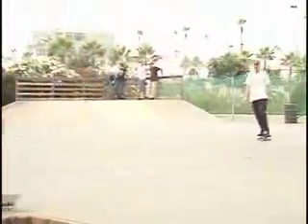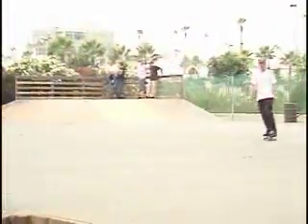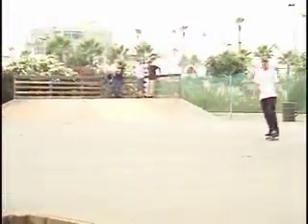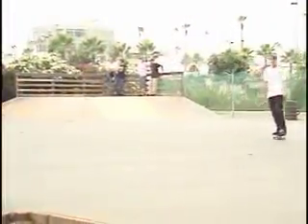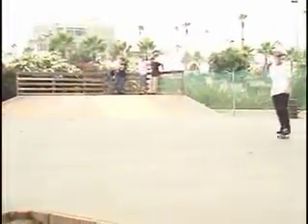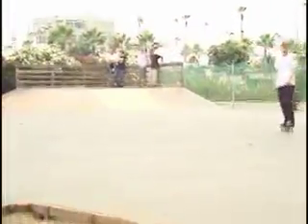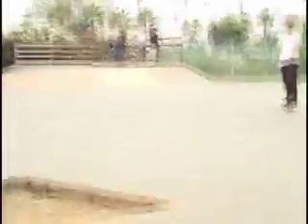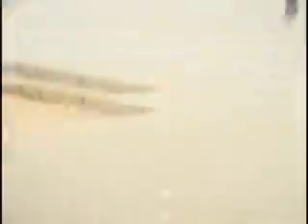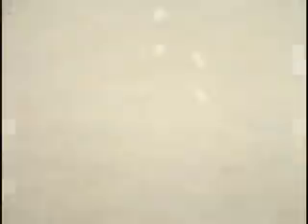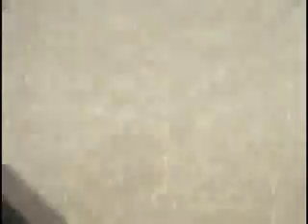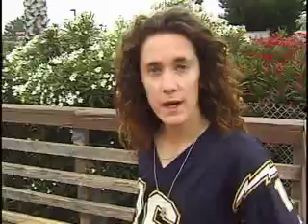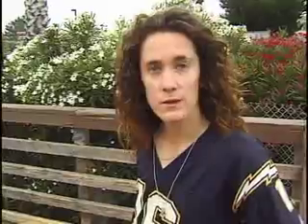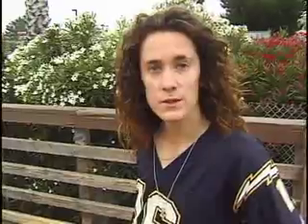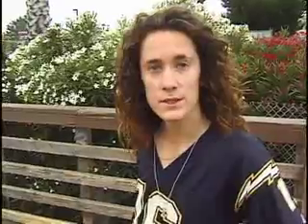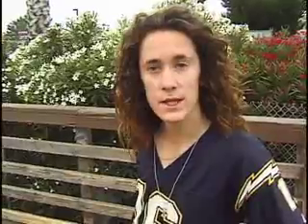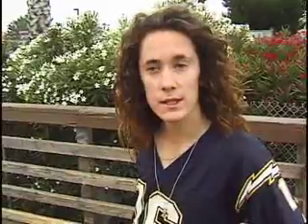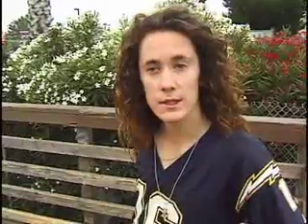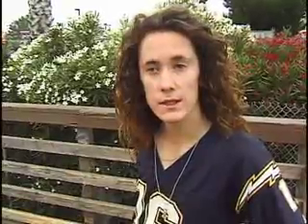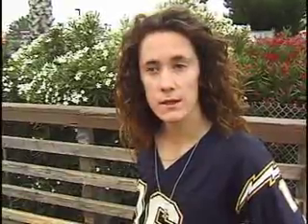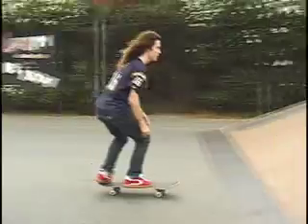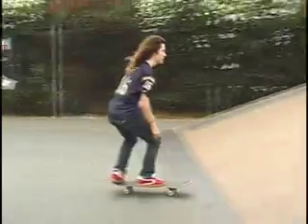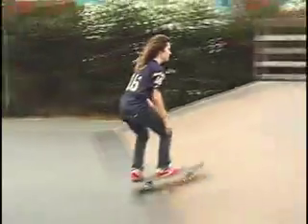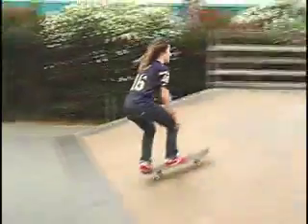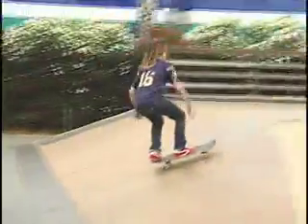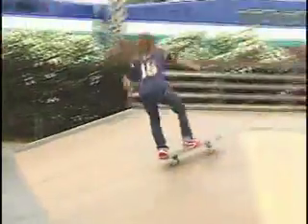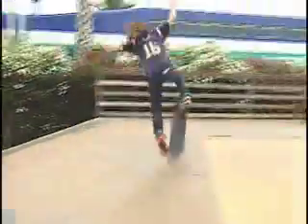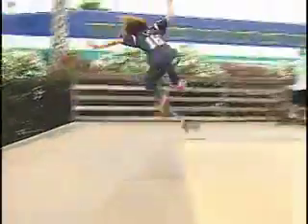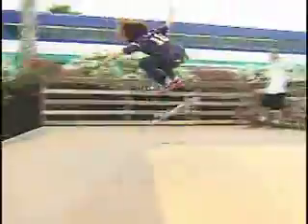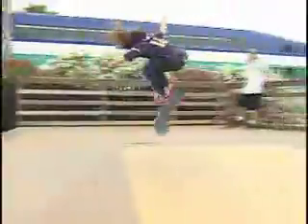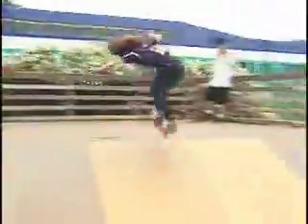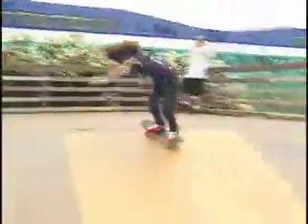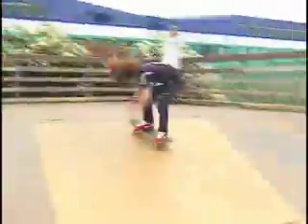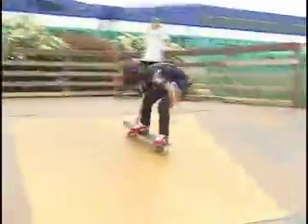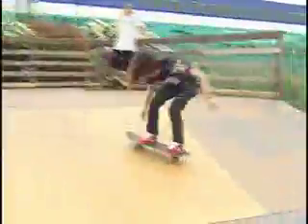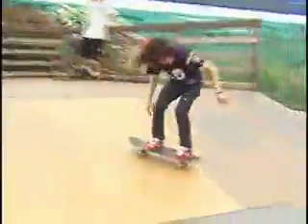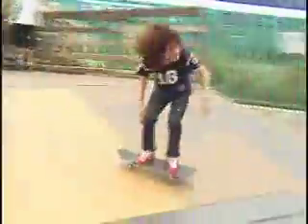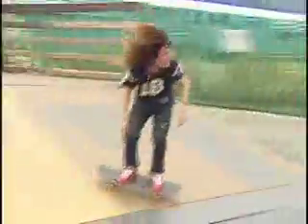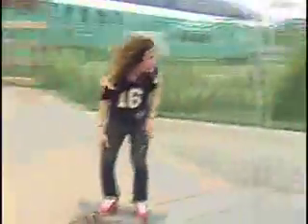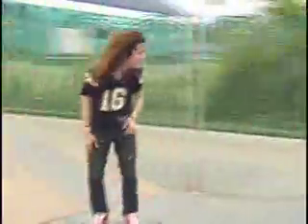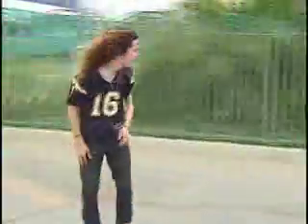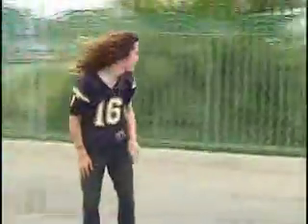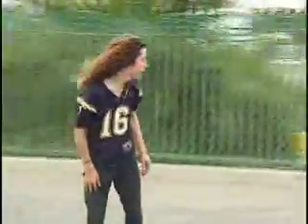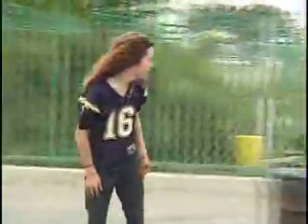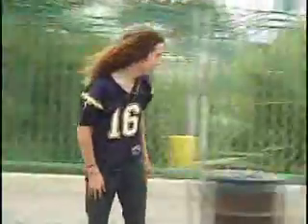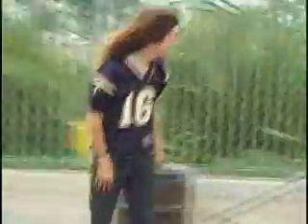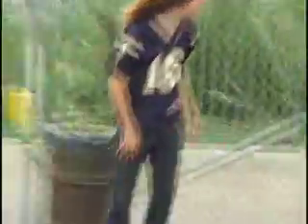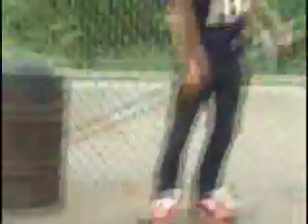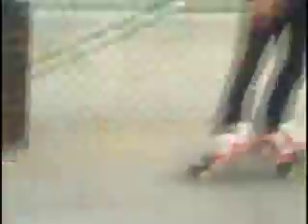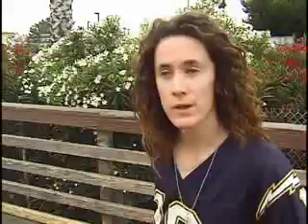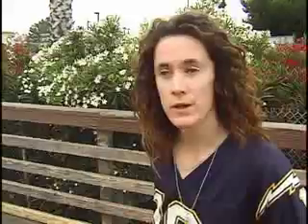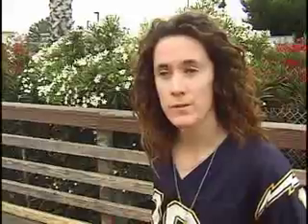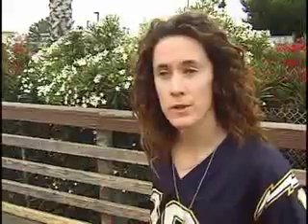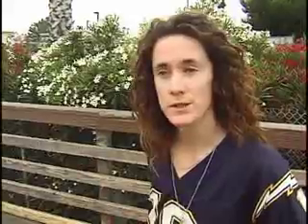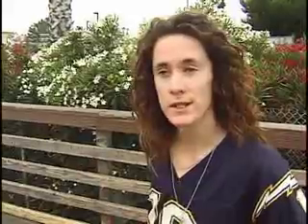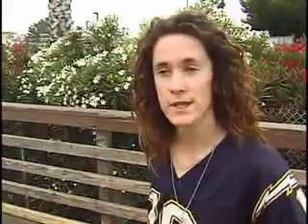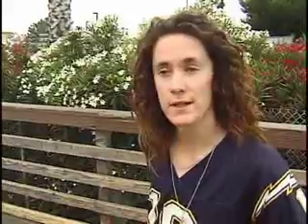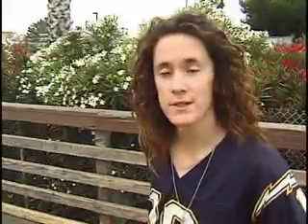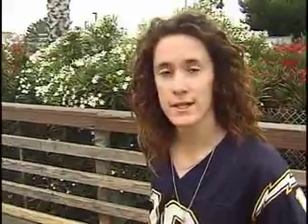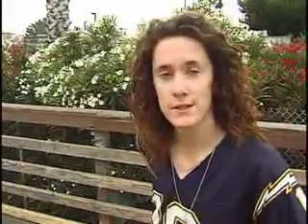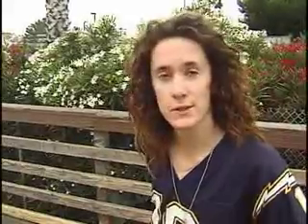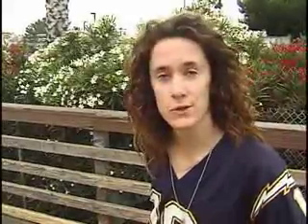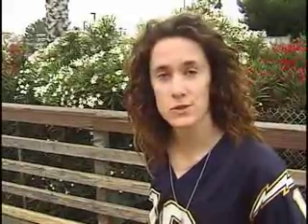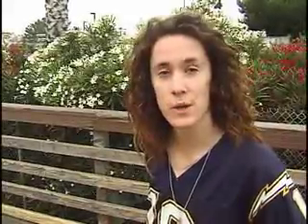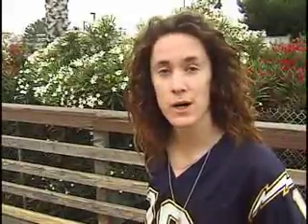Once you get the big spin flip down, just take it to your local skate park. Practice as much as you can. It takes a while, but once you get it down, just take it to your local spot.